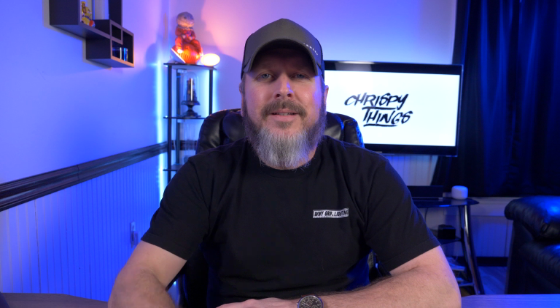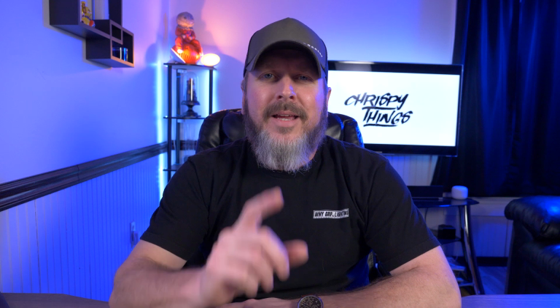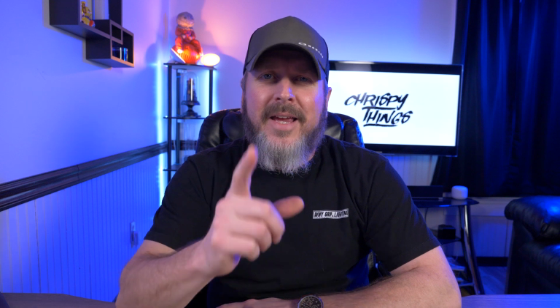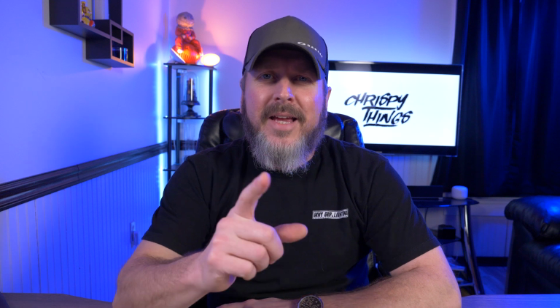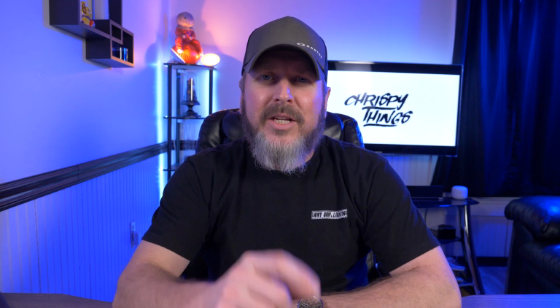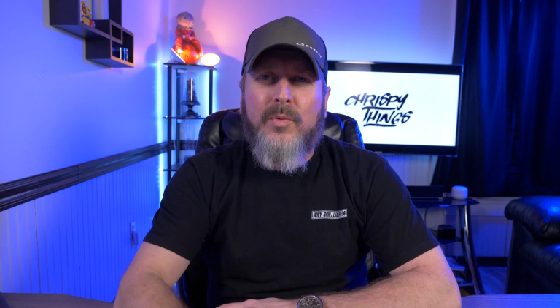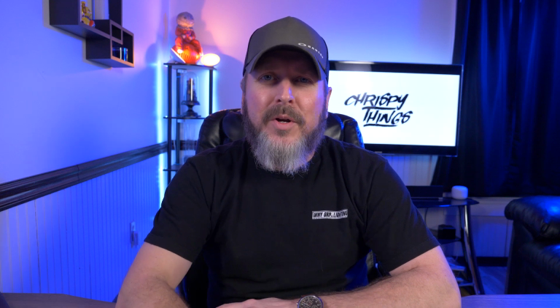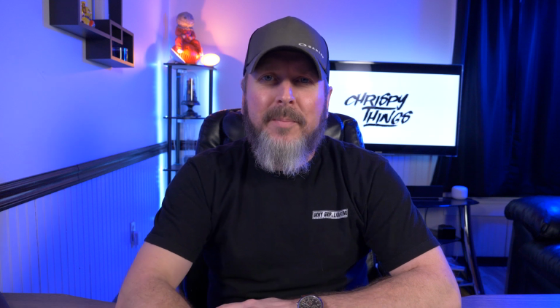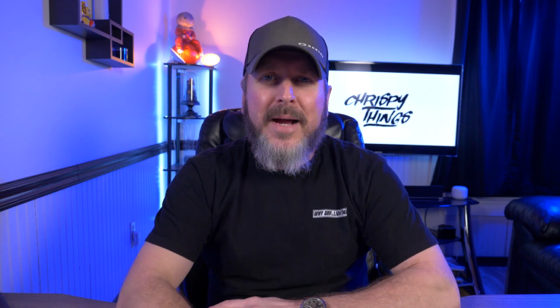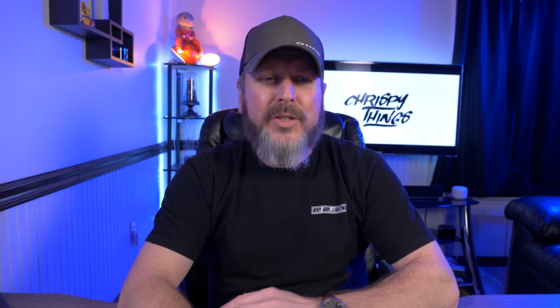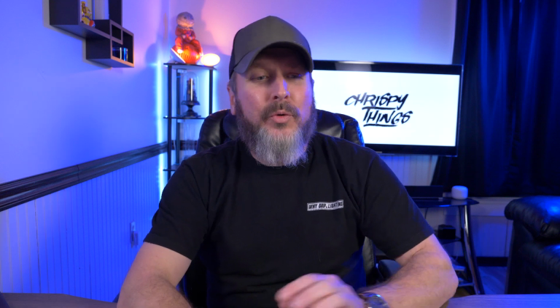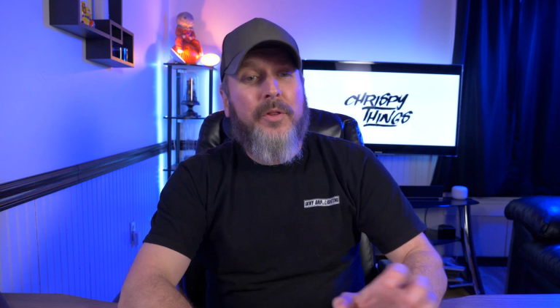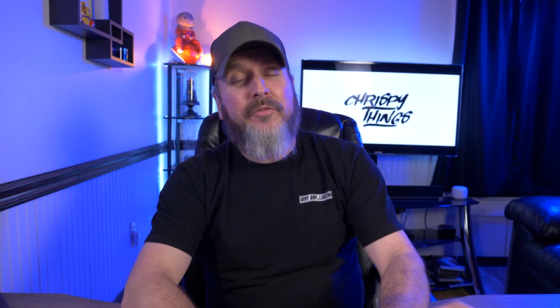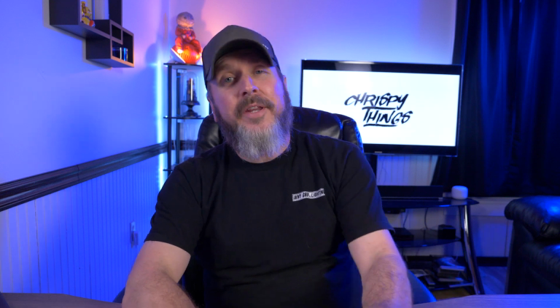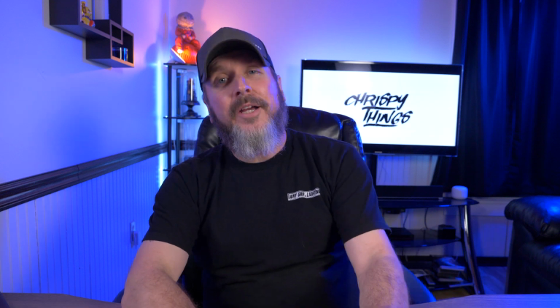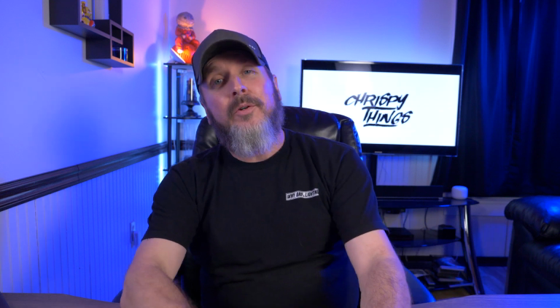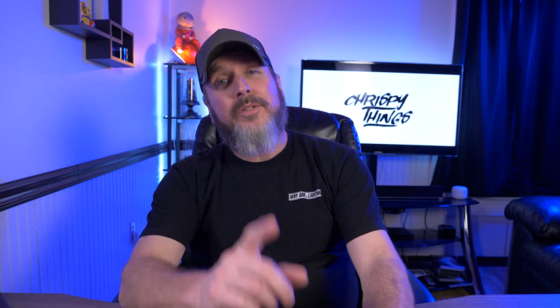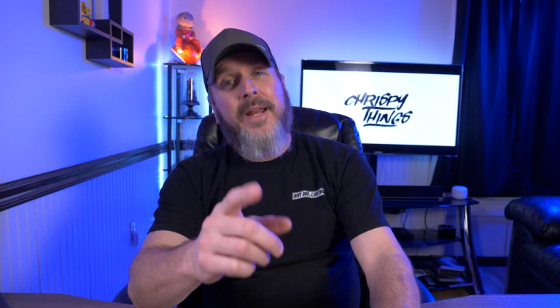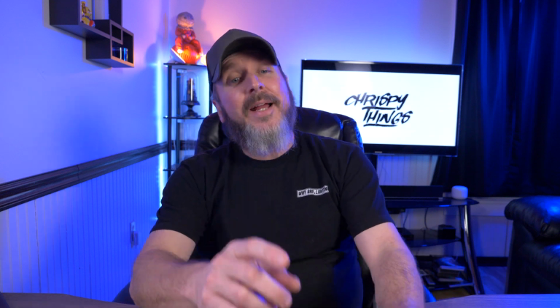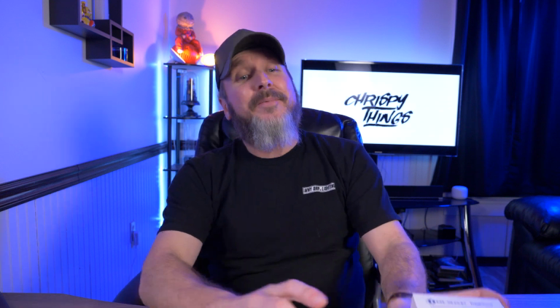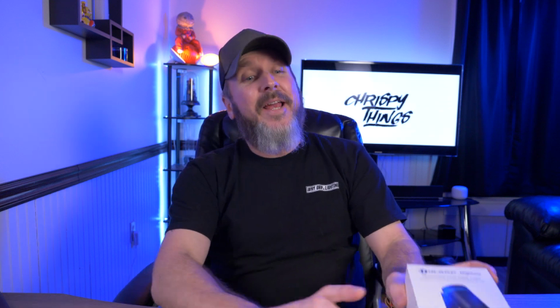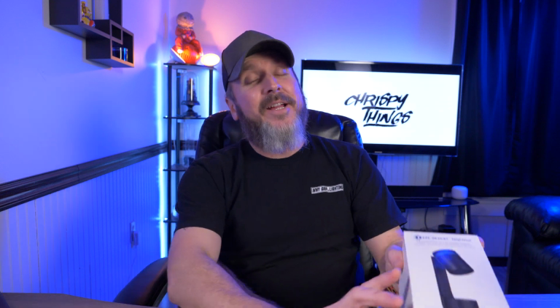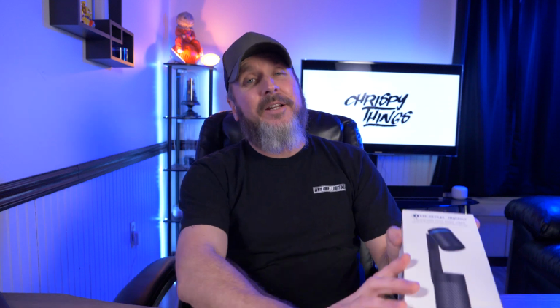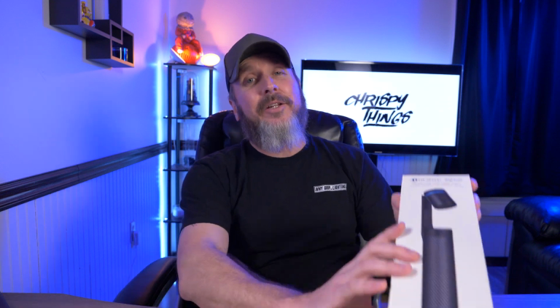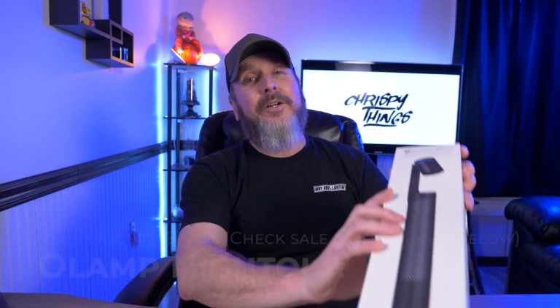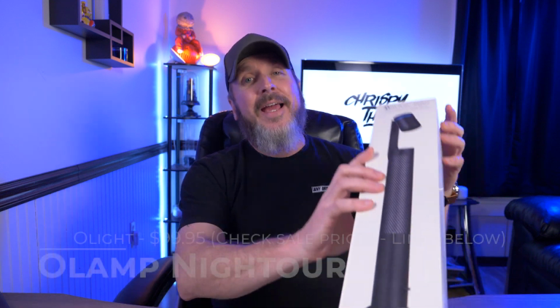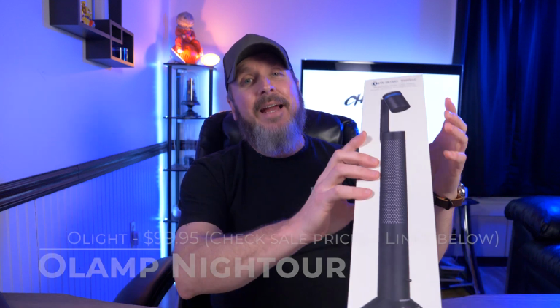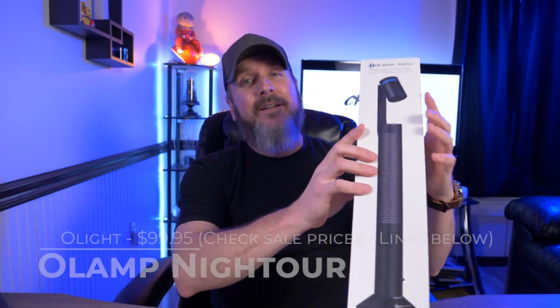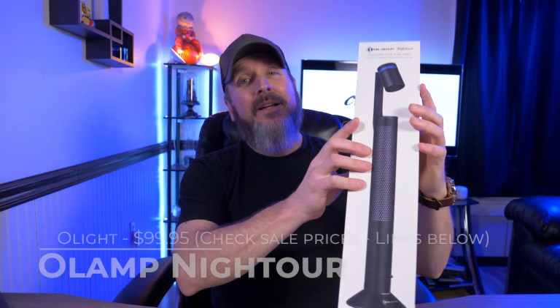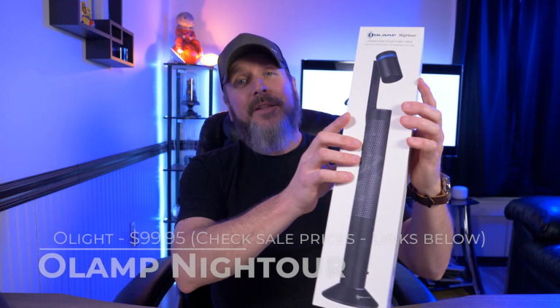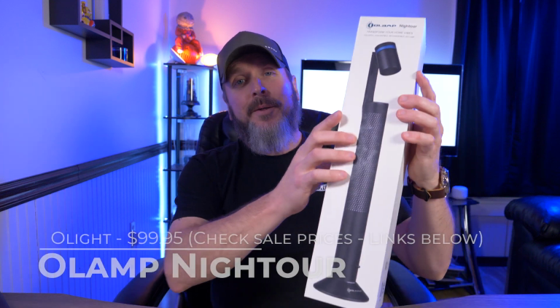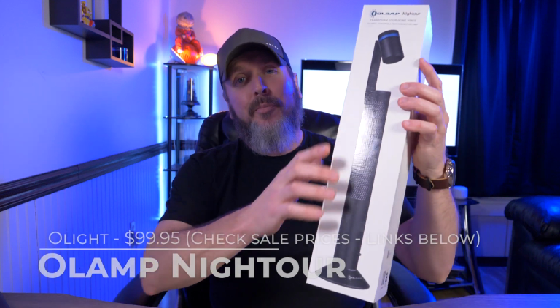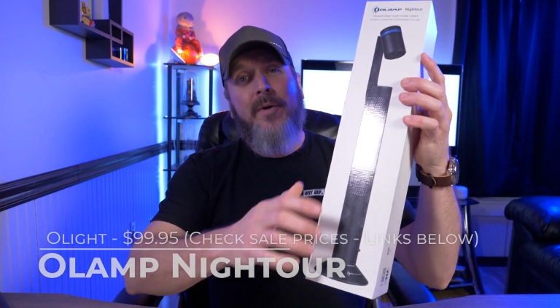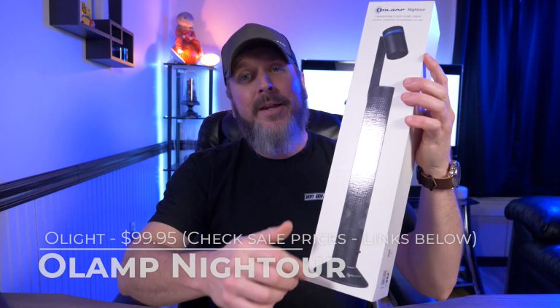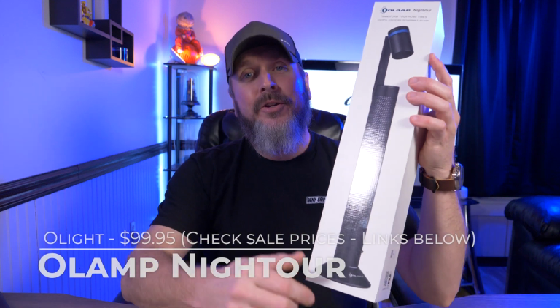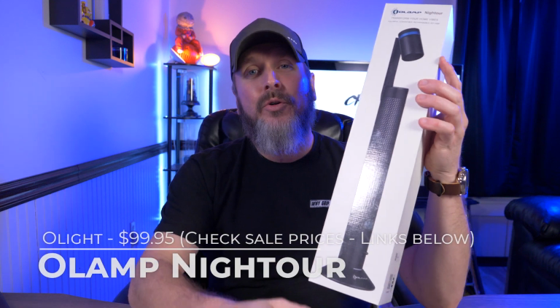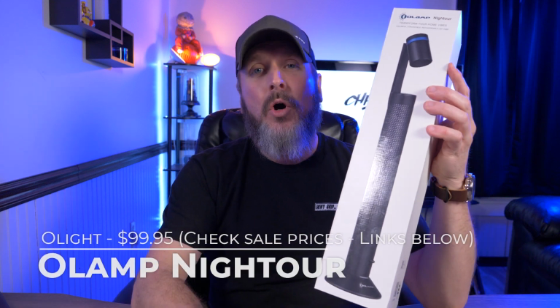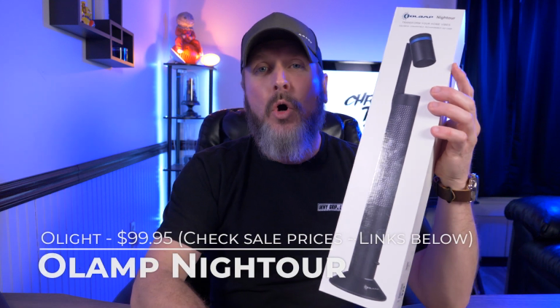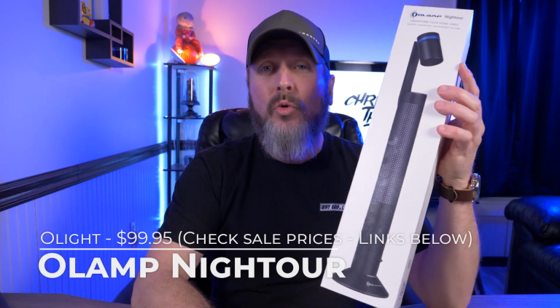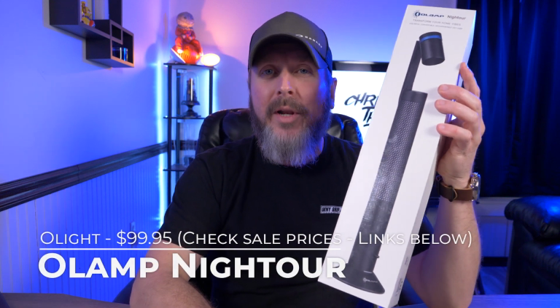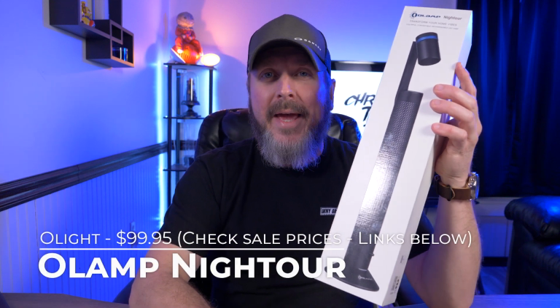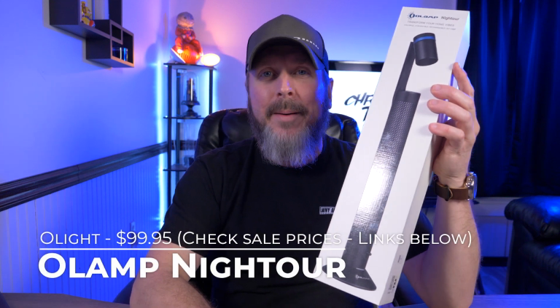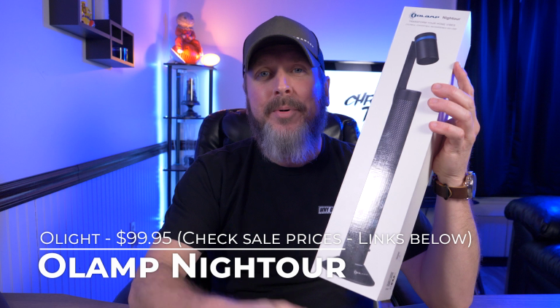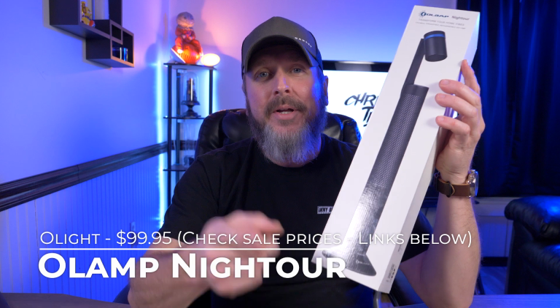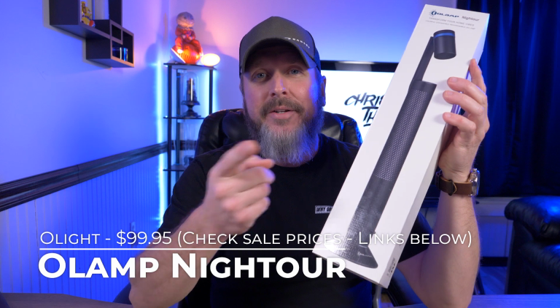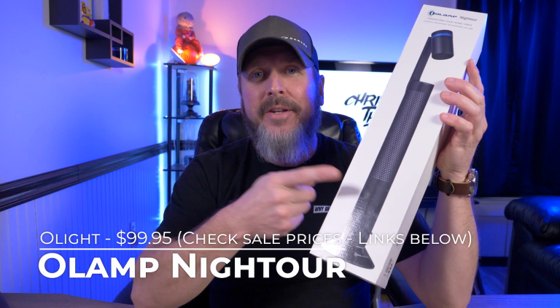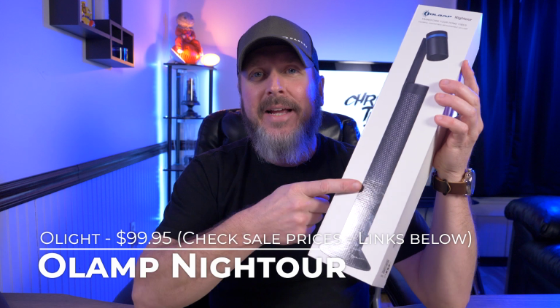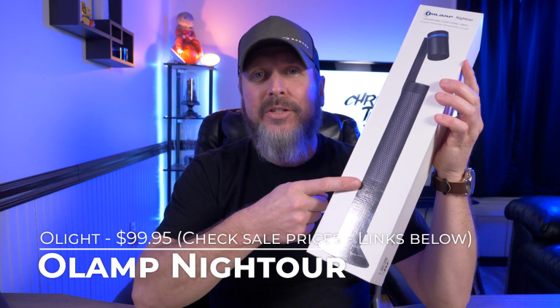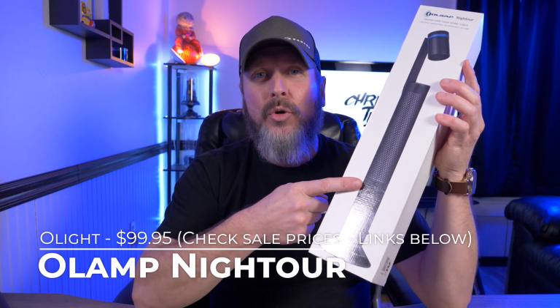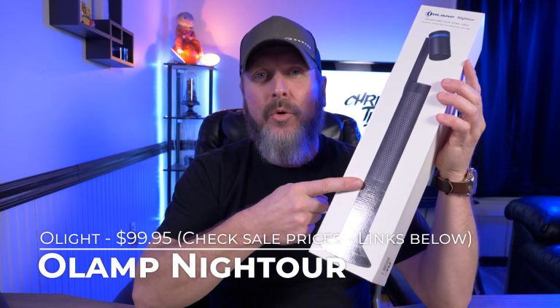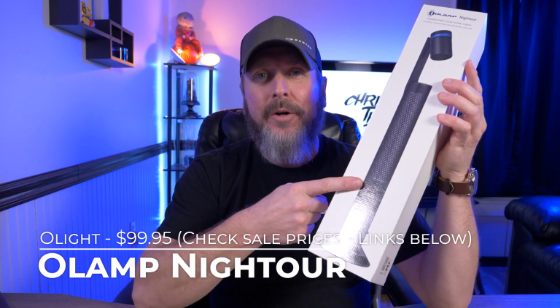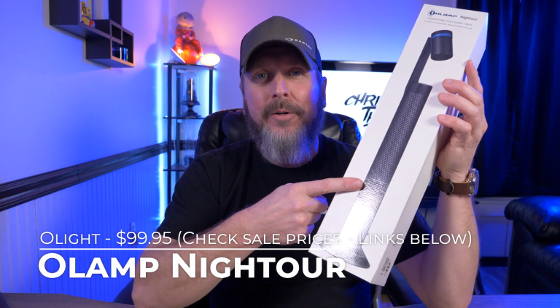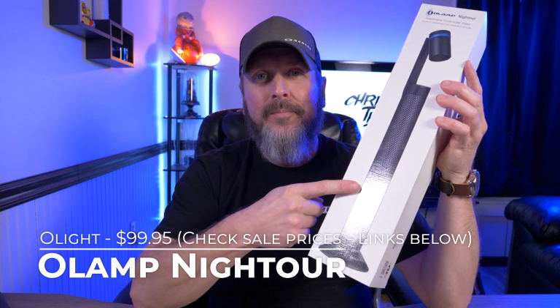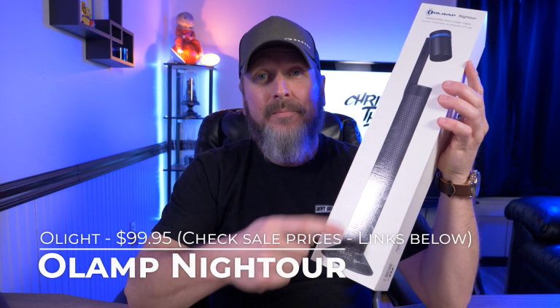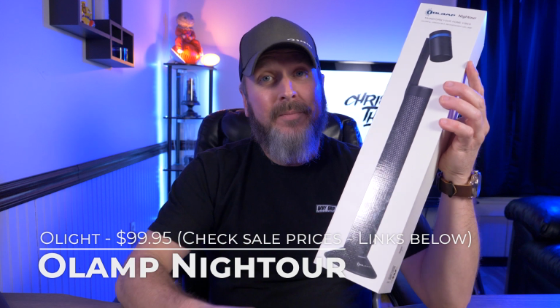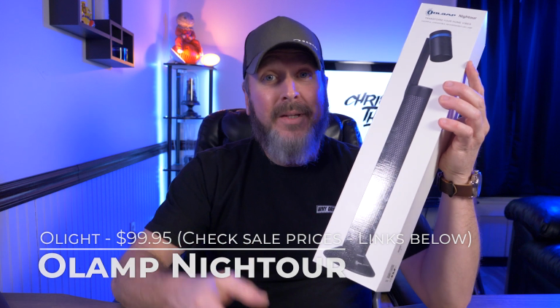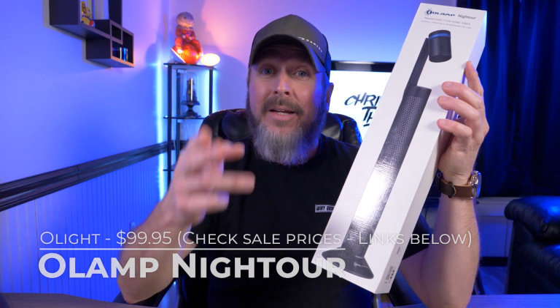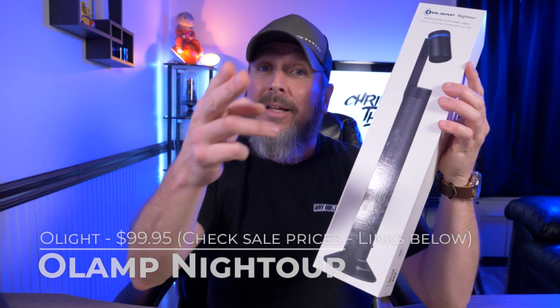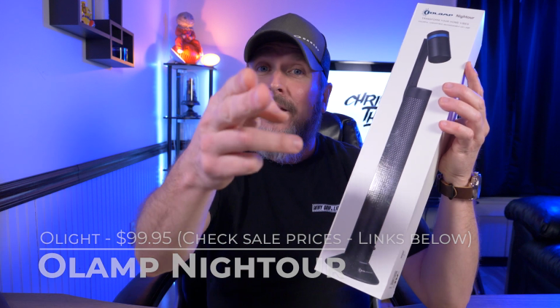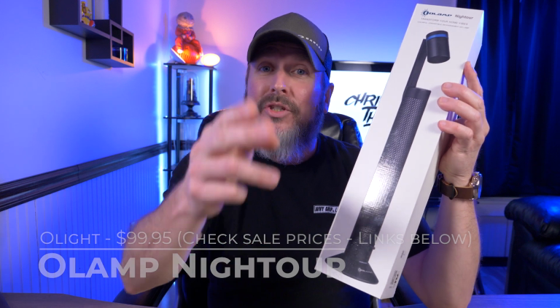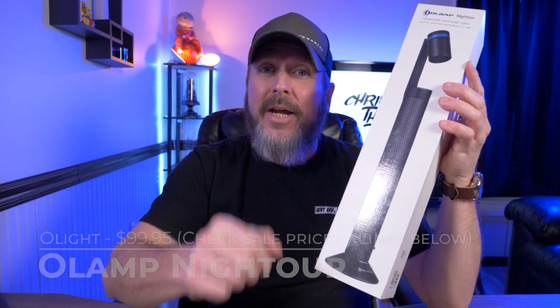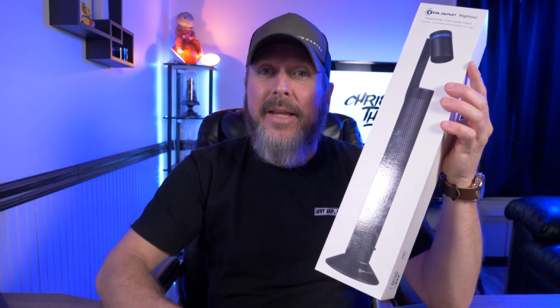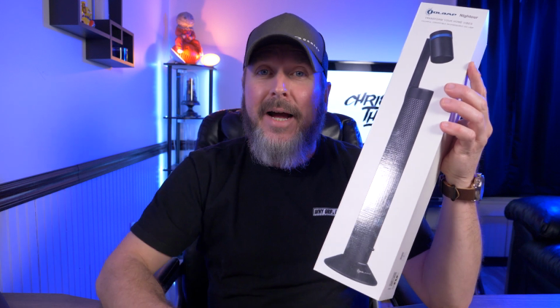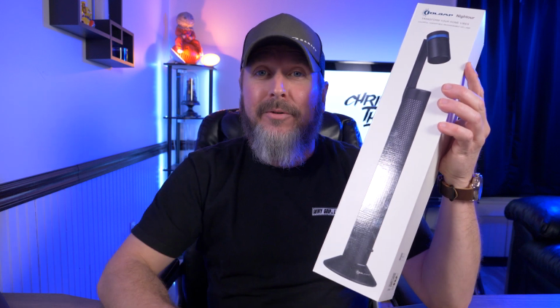Hey guys, welcome back to another video. Today I'm taking a look at the brand new O-Lamp Night Tour. Let's check it out.